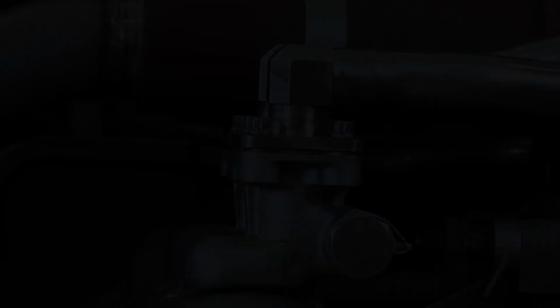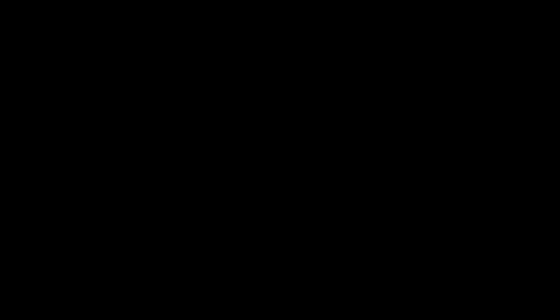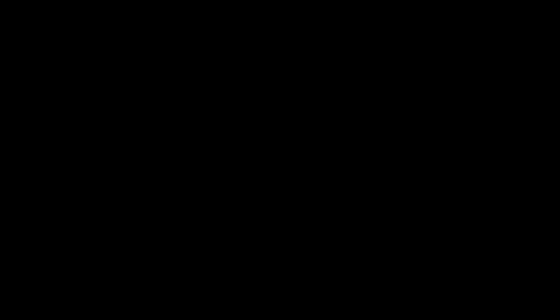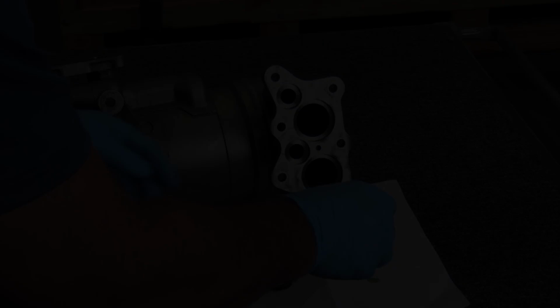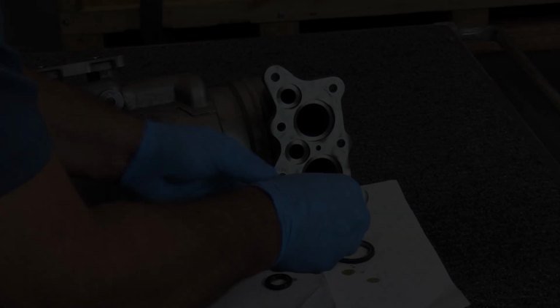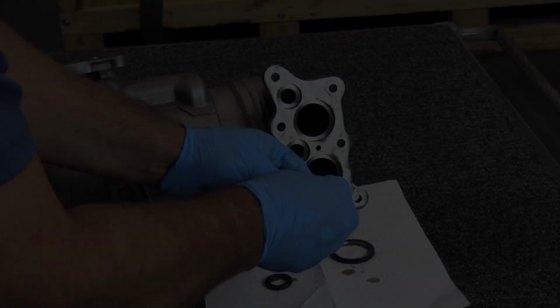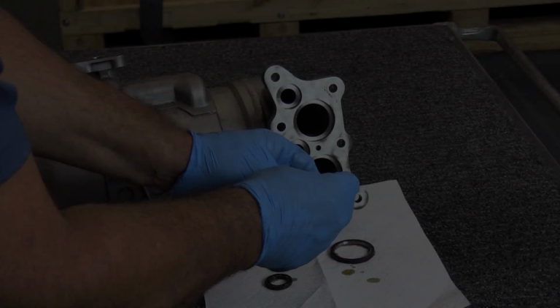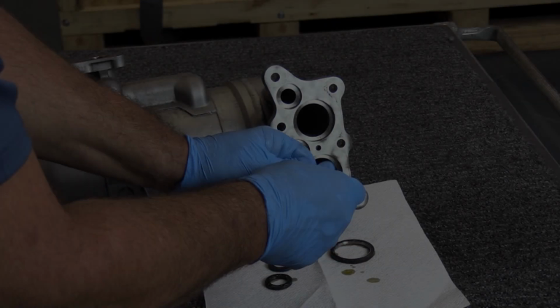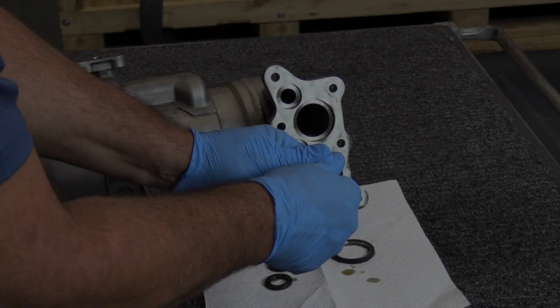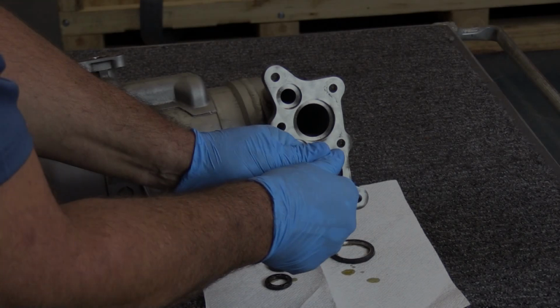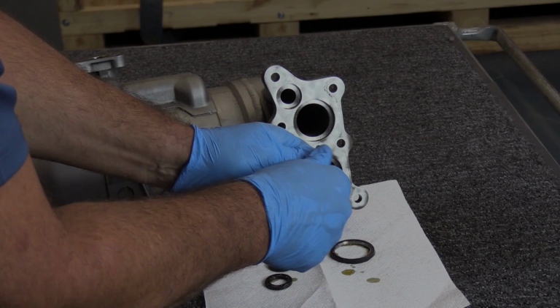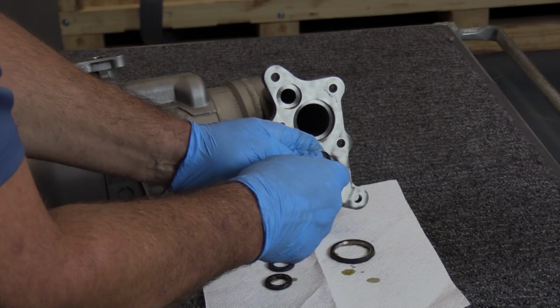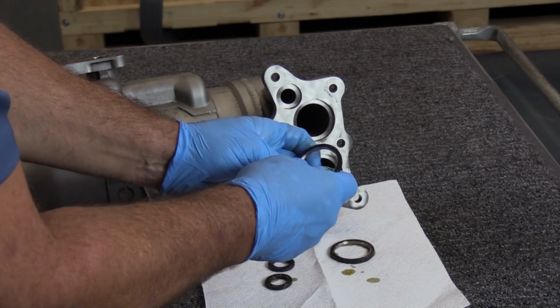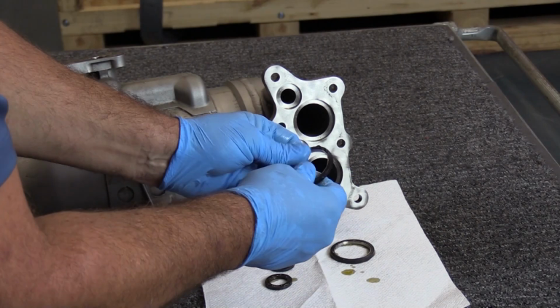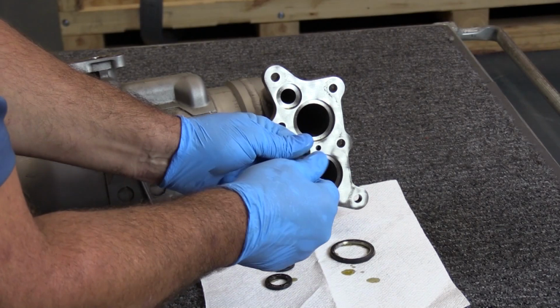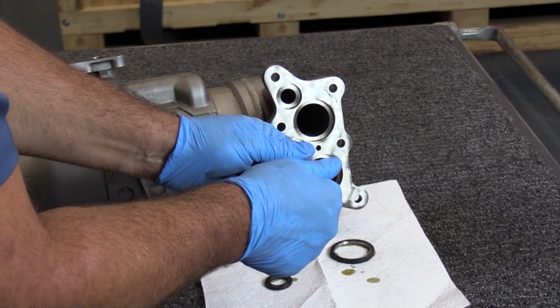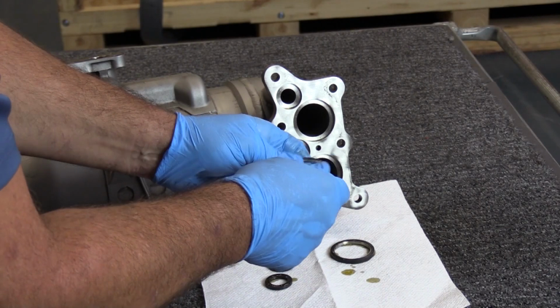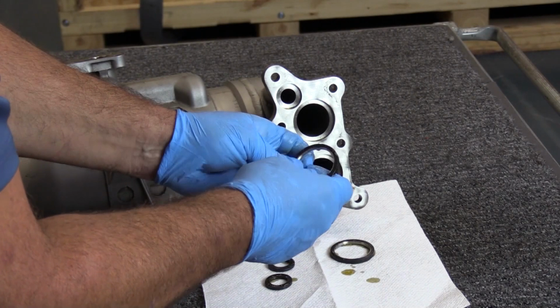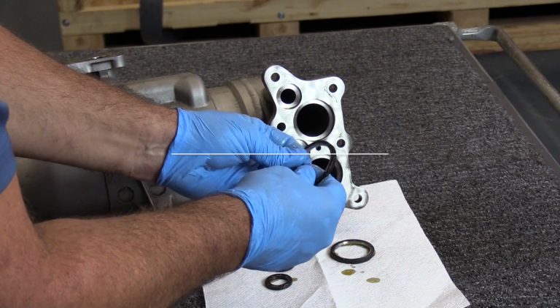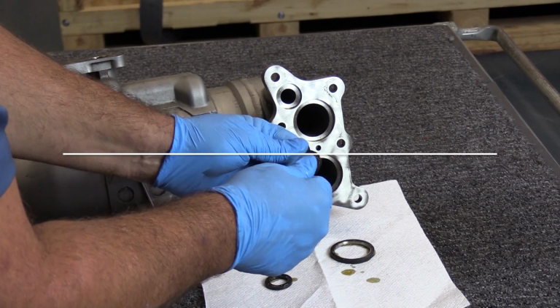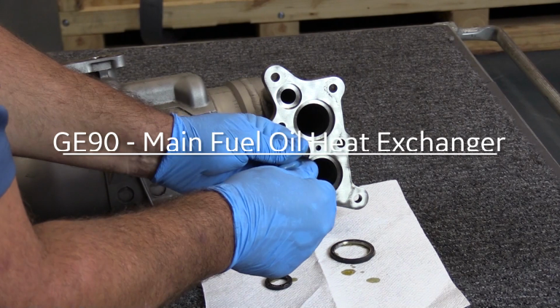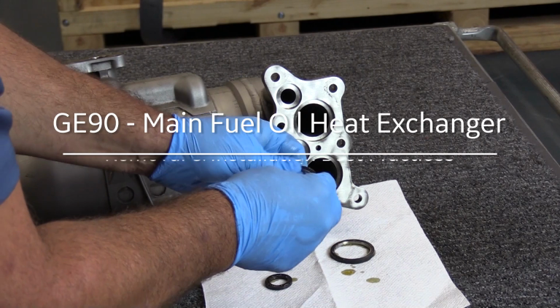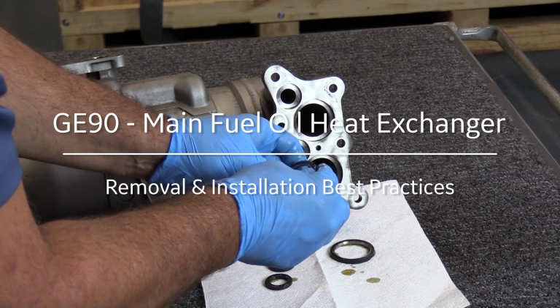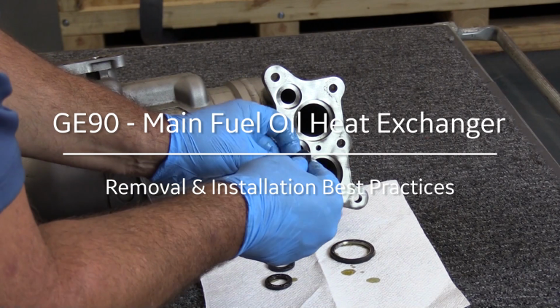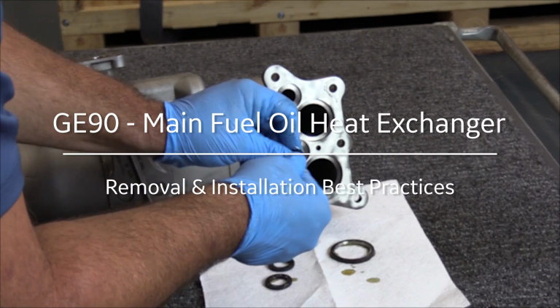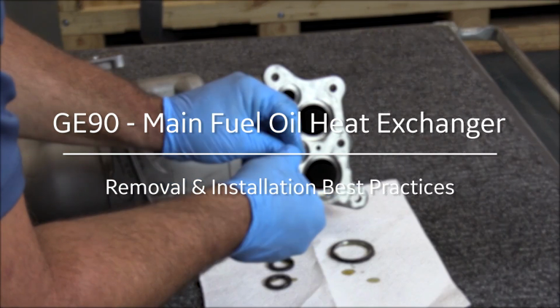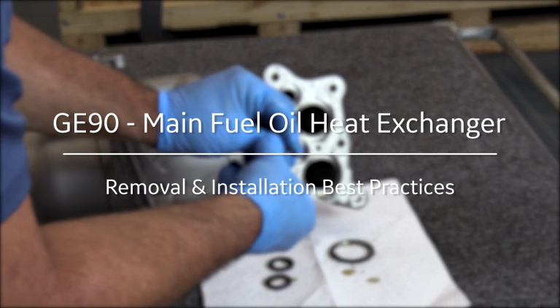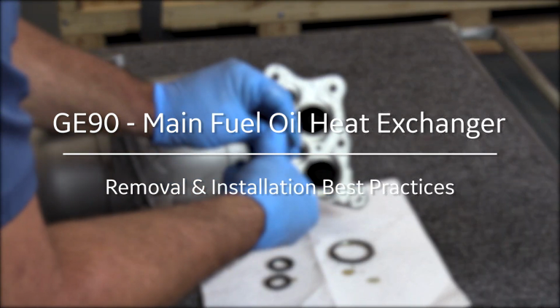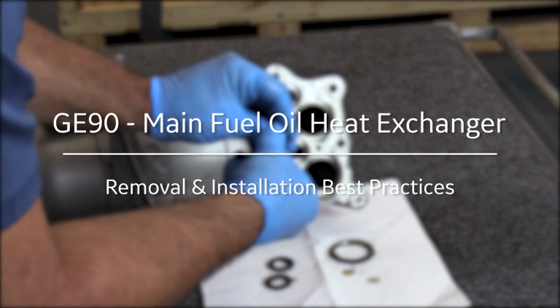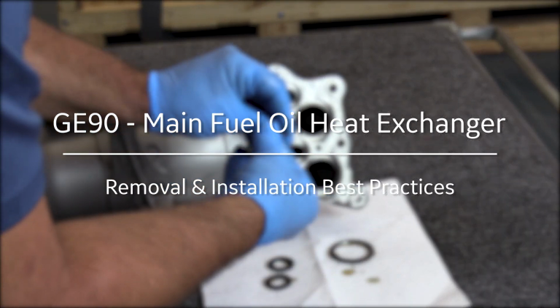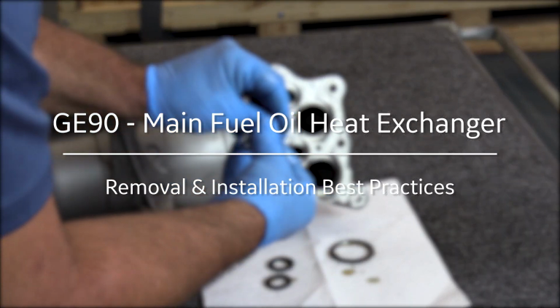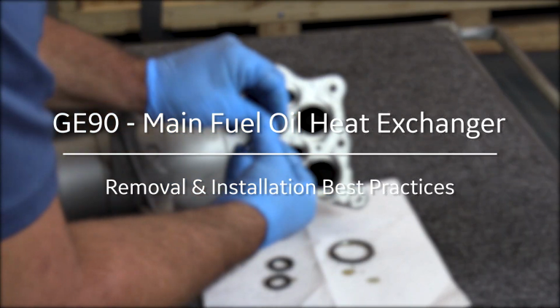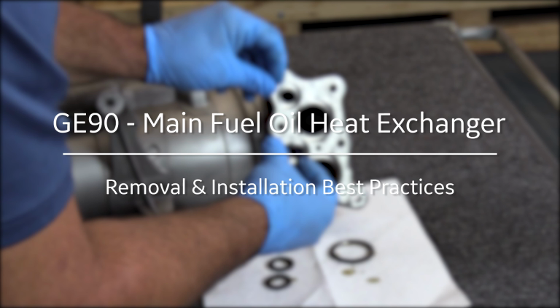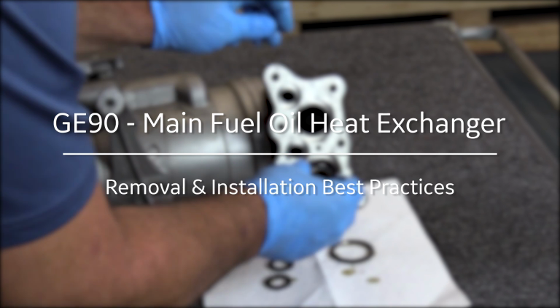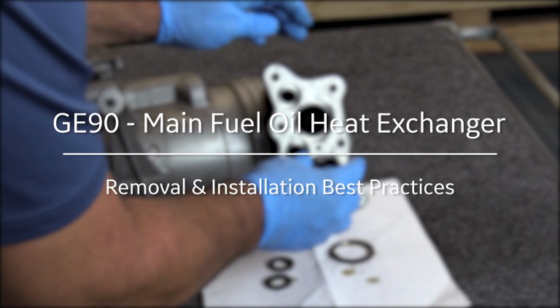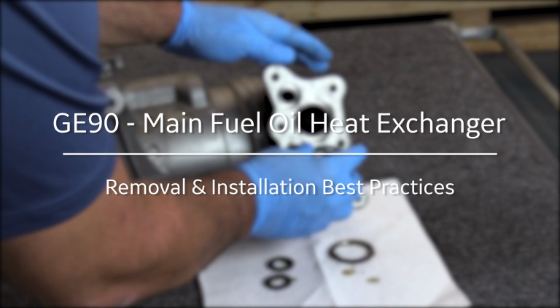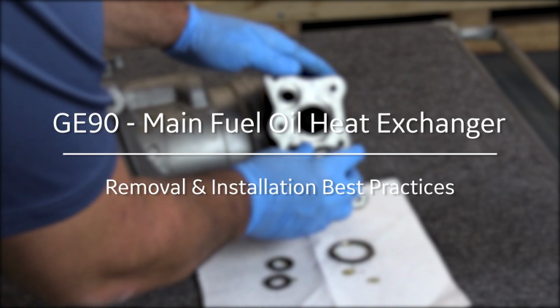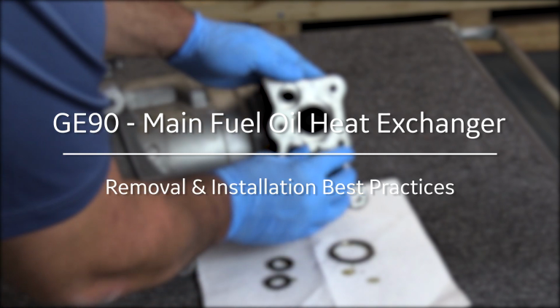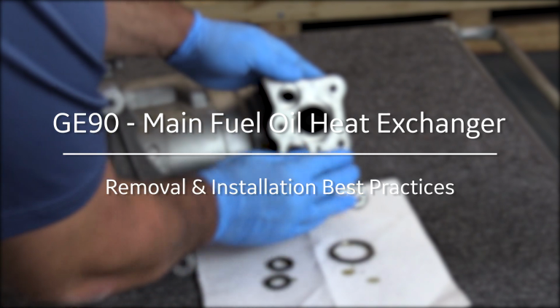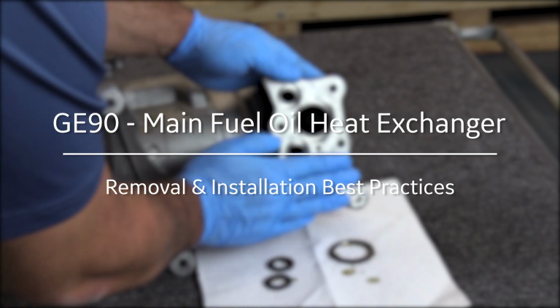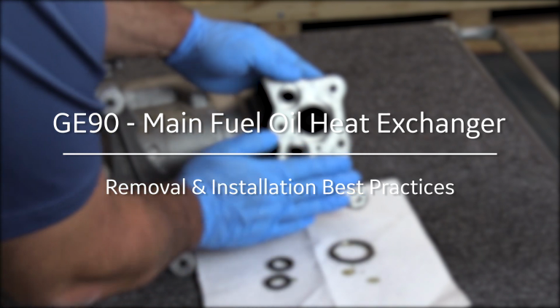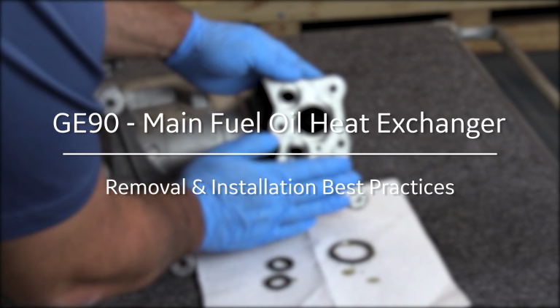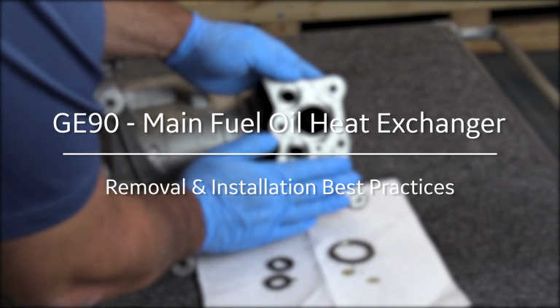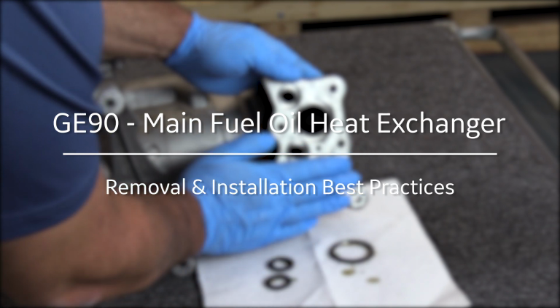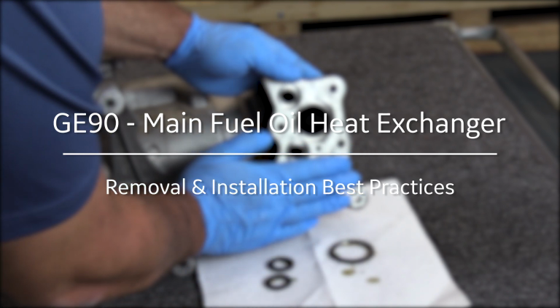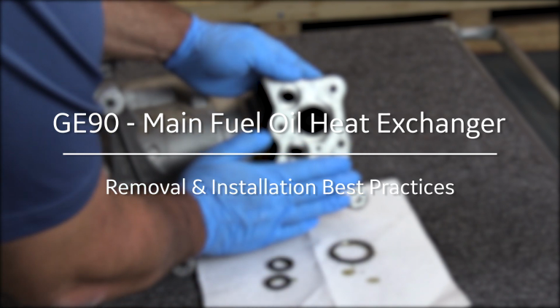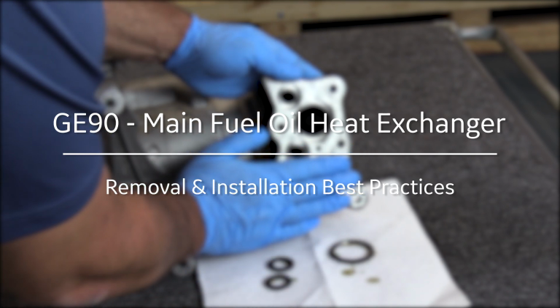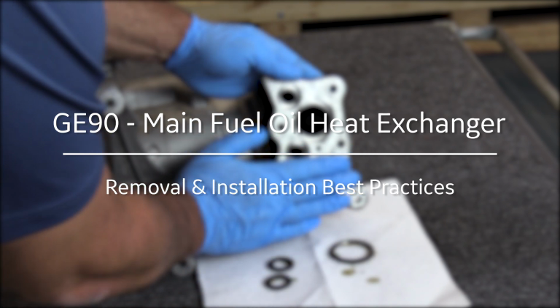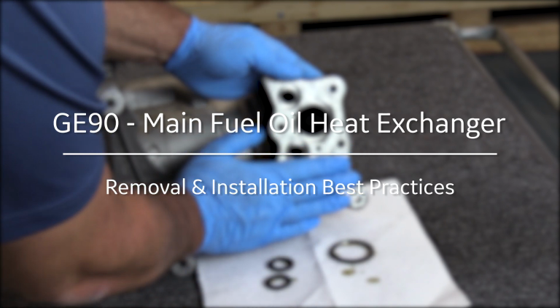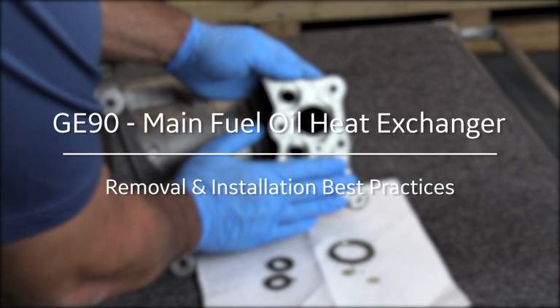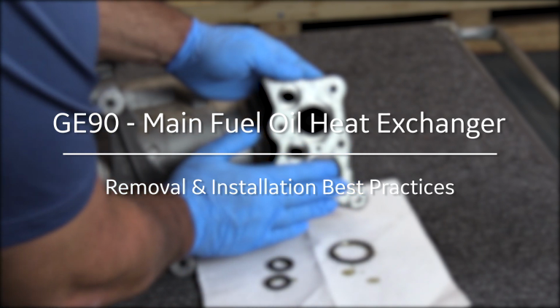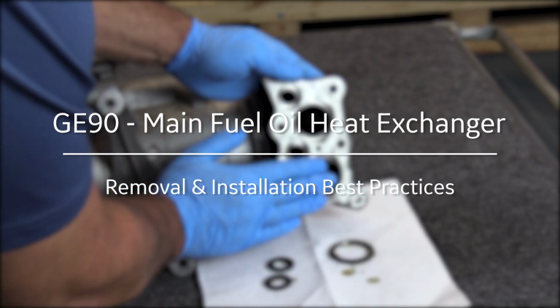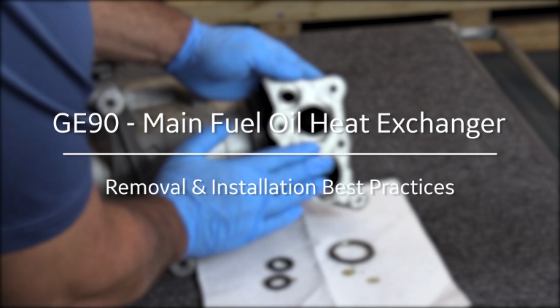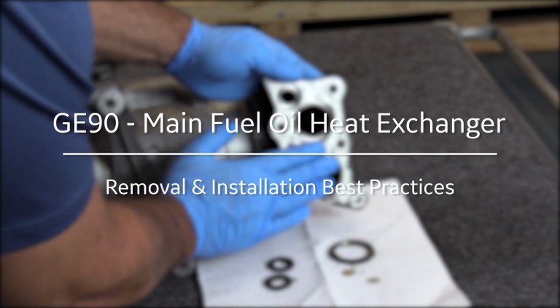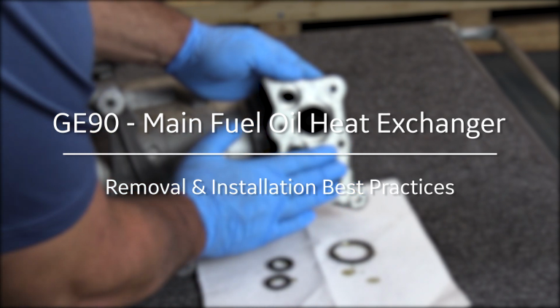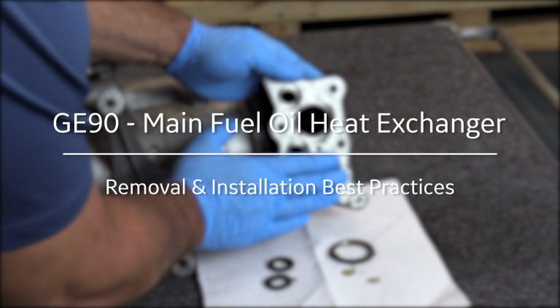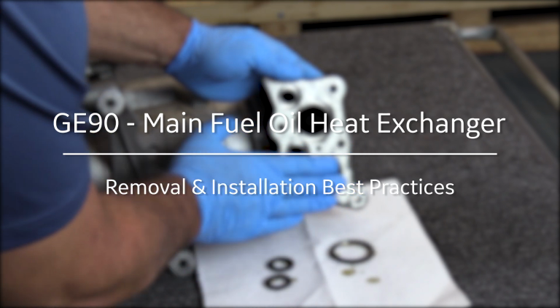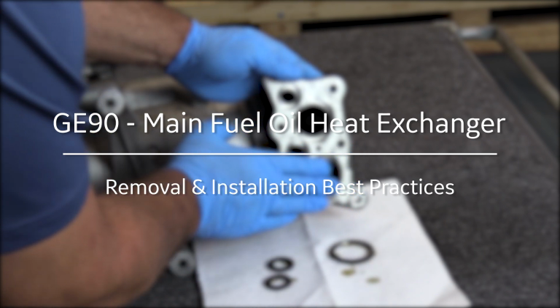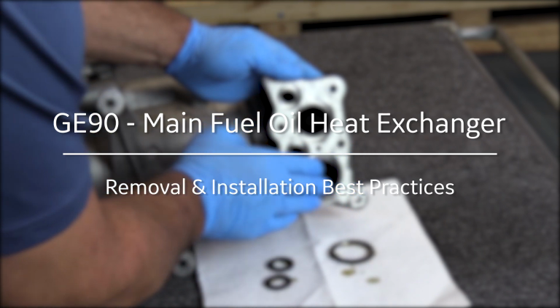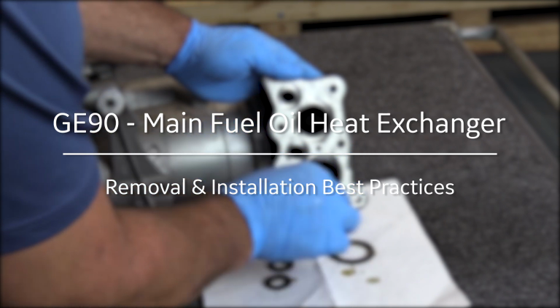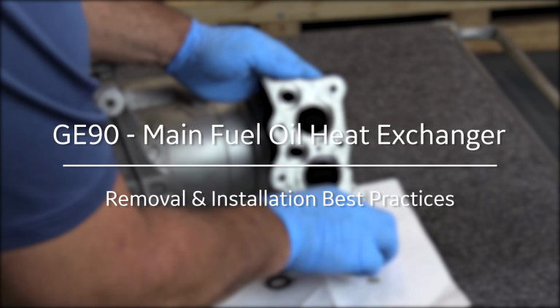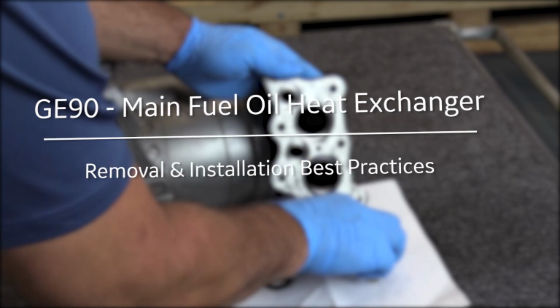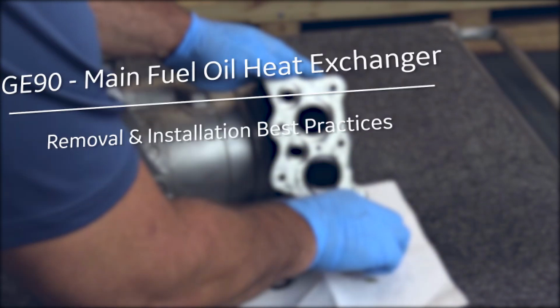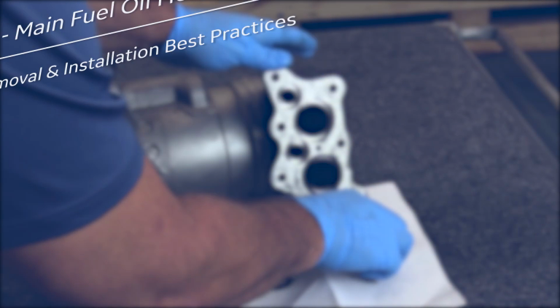Those are some of the finer points of removing and reinstalling the main fuel oil heat exchanger. I hope you enjoyed the Maintenance Minute, and I'll see you next time.